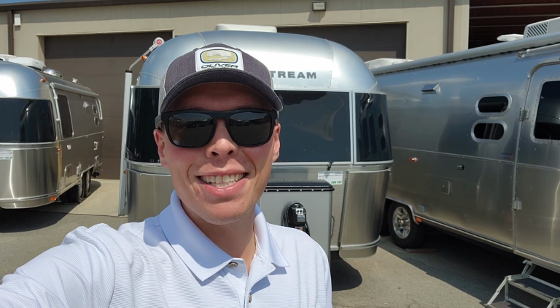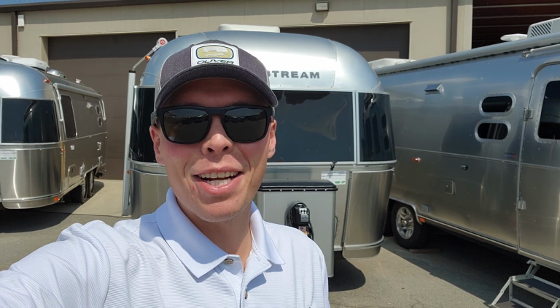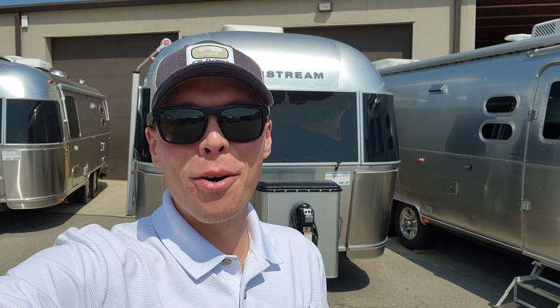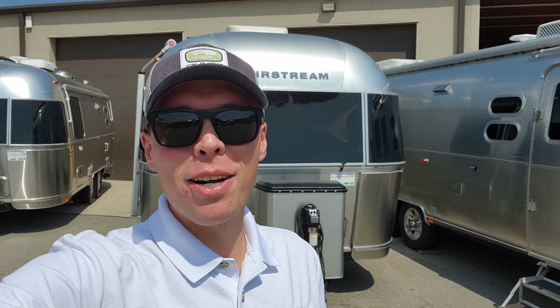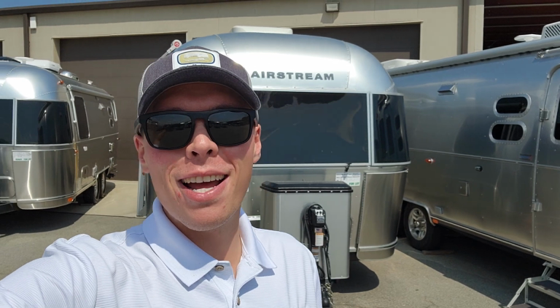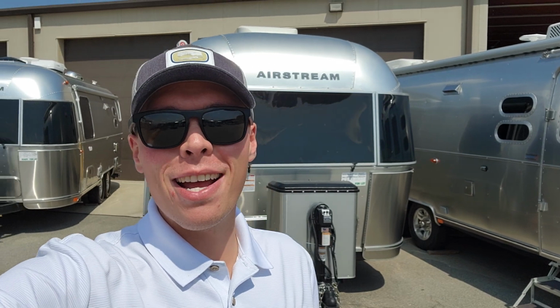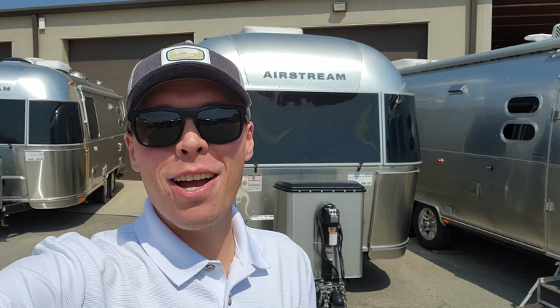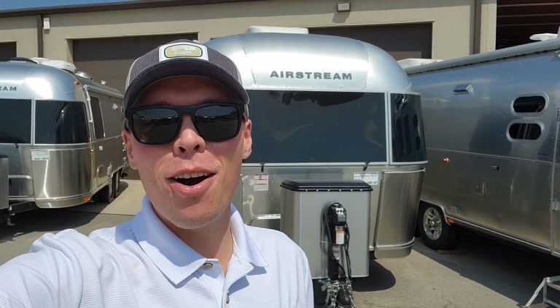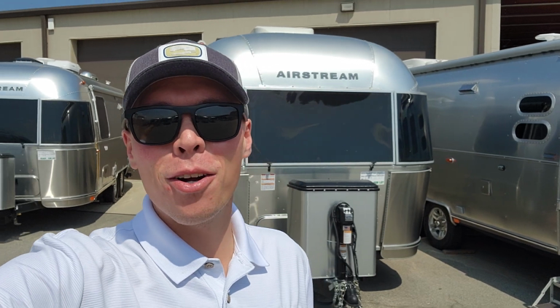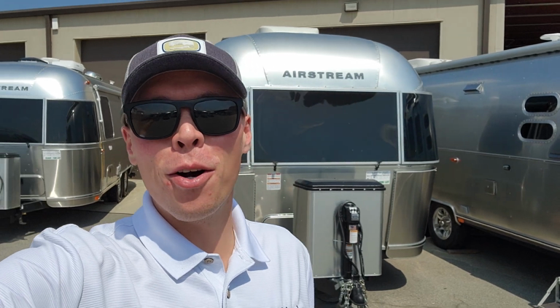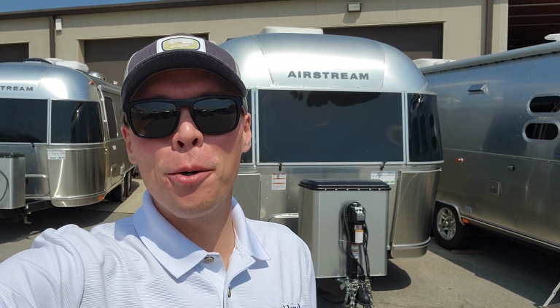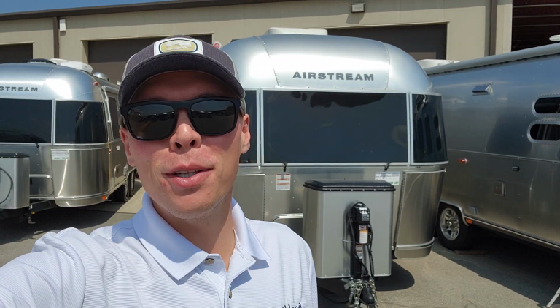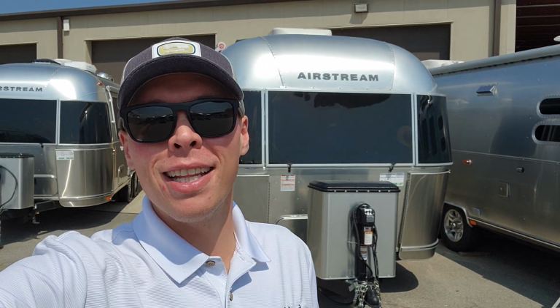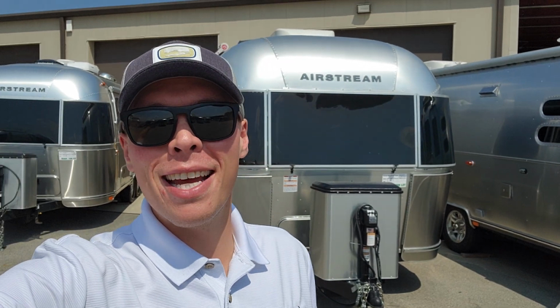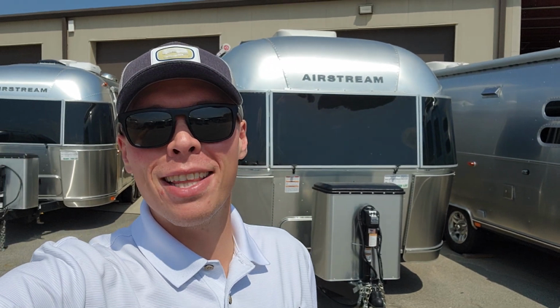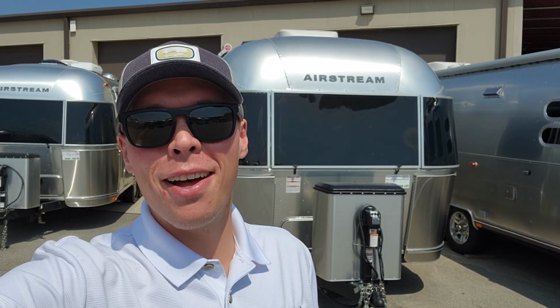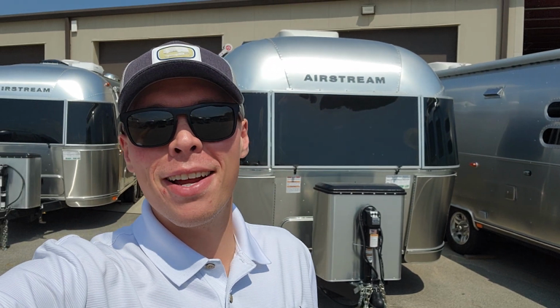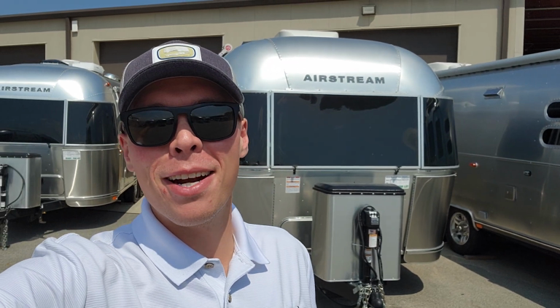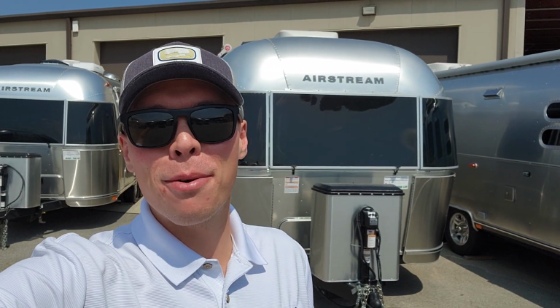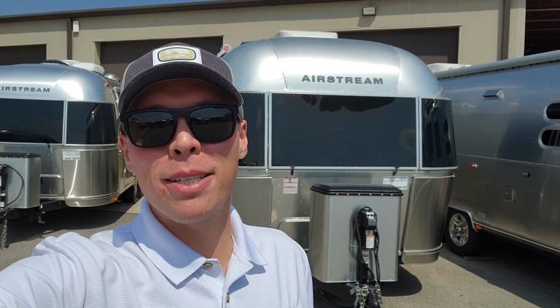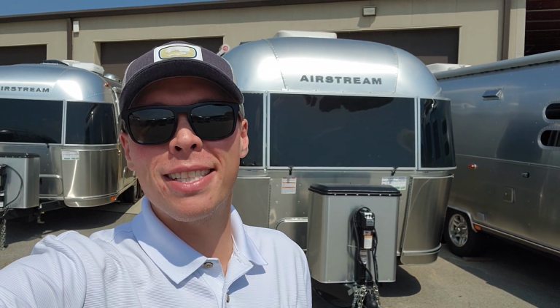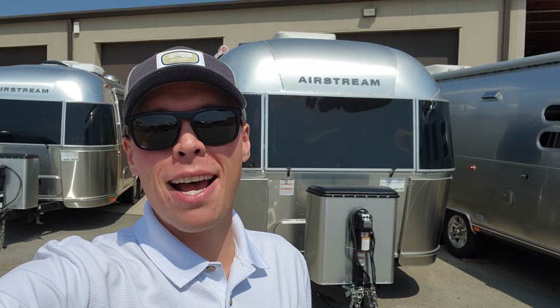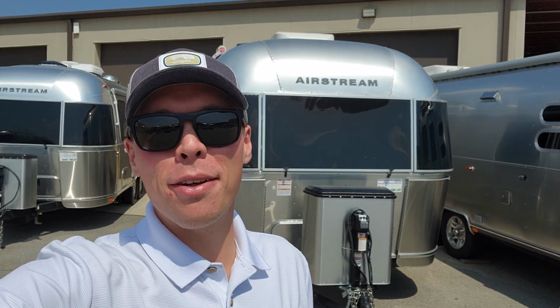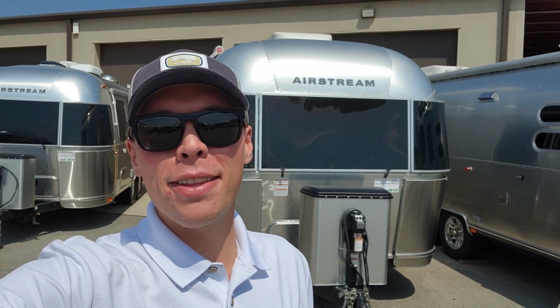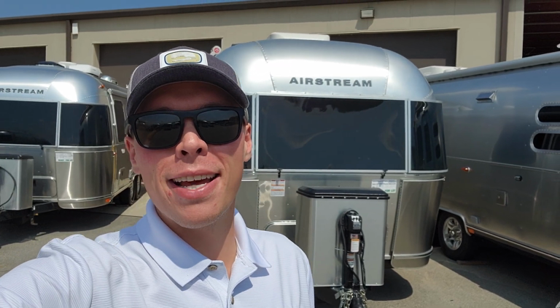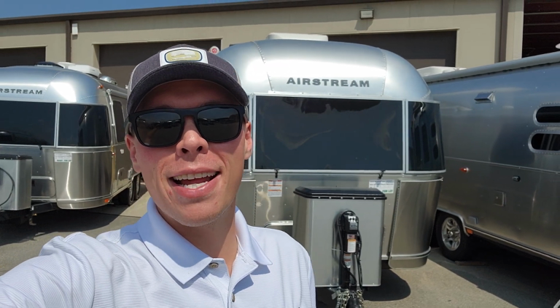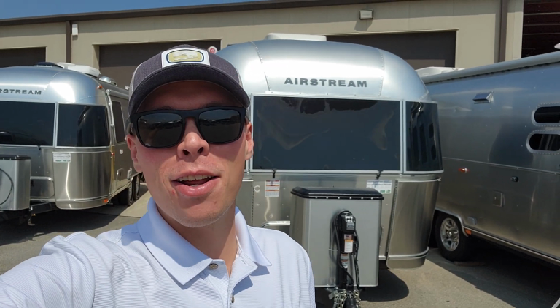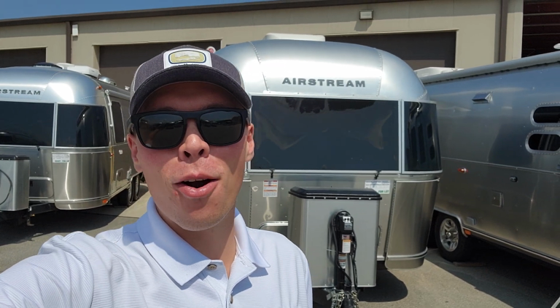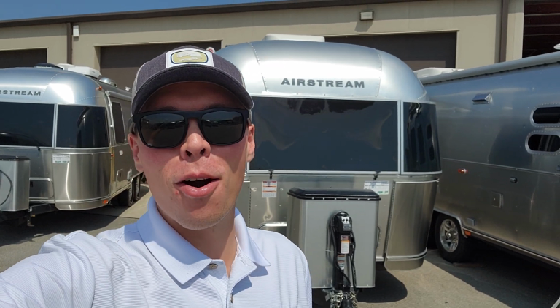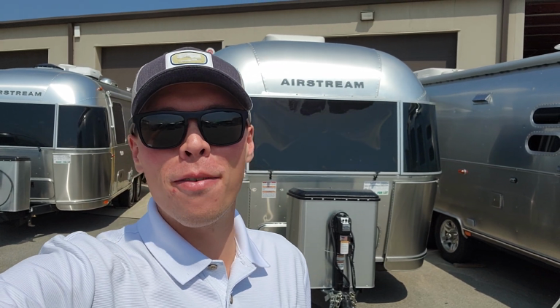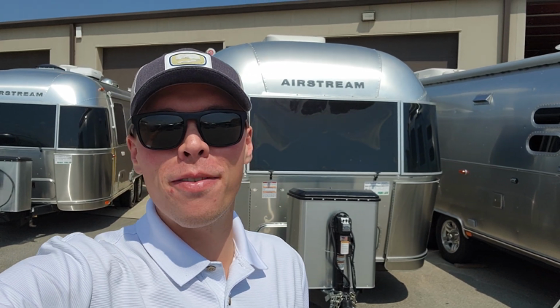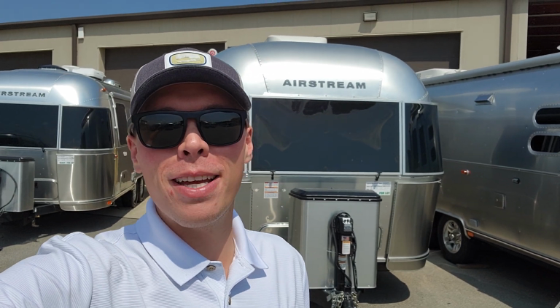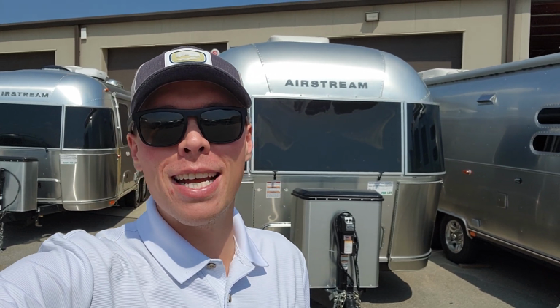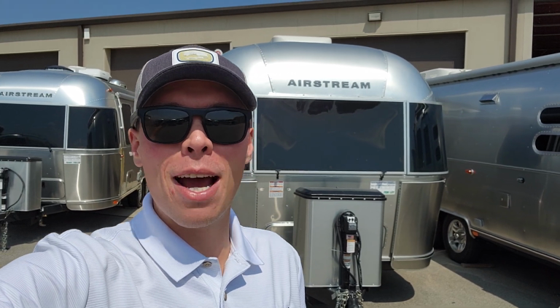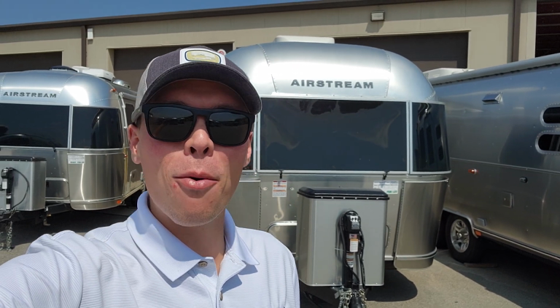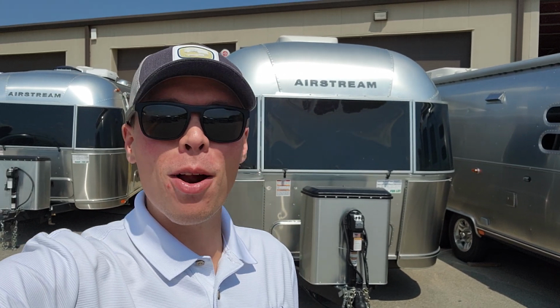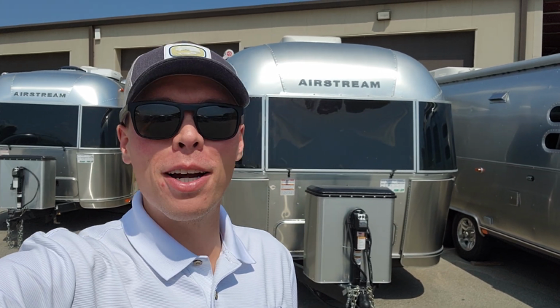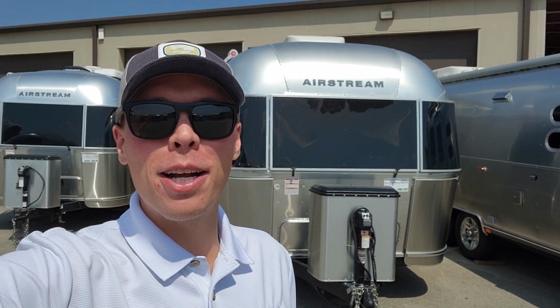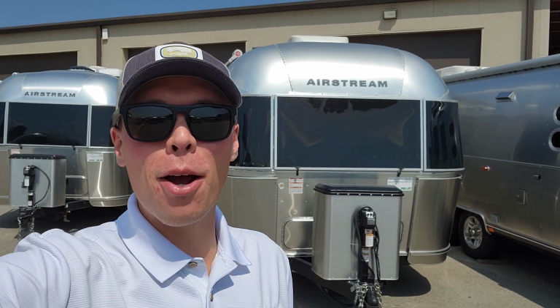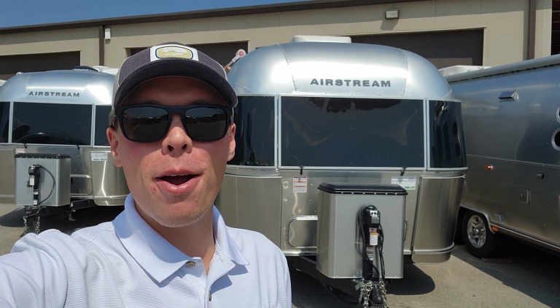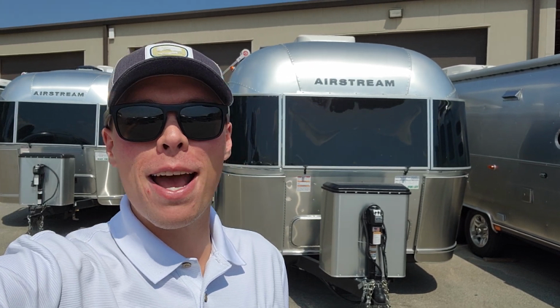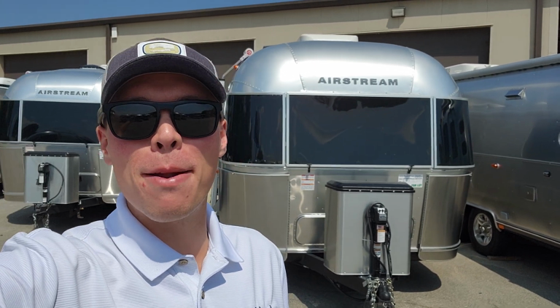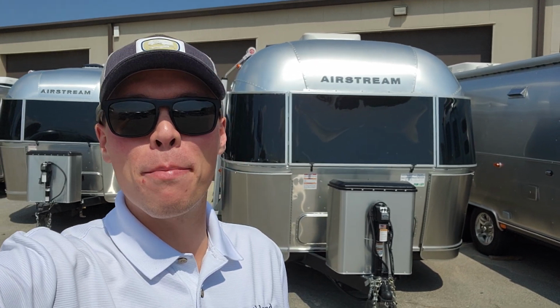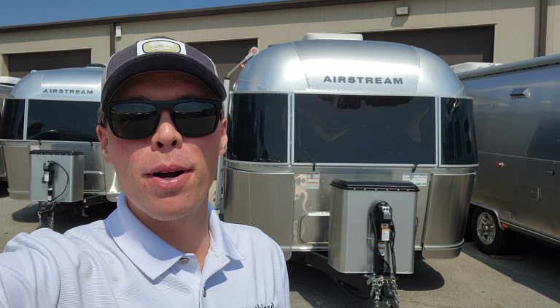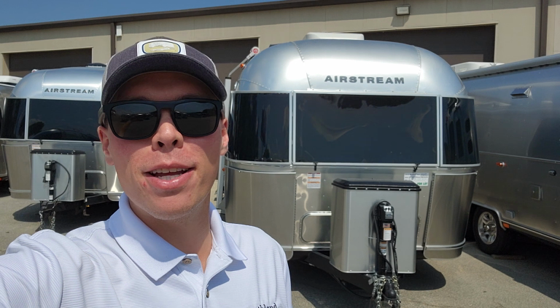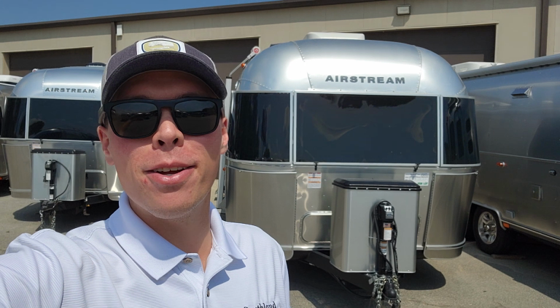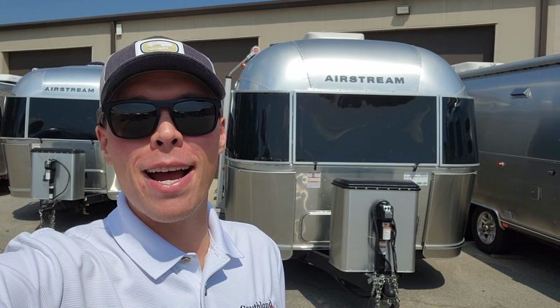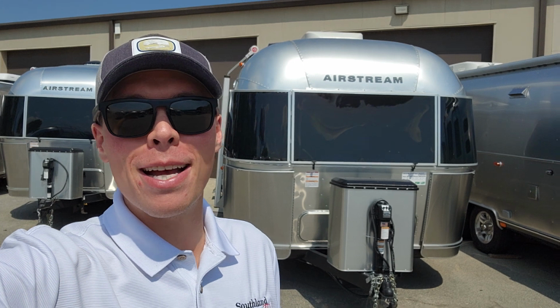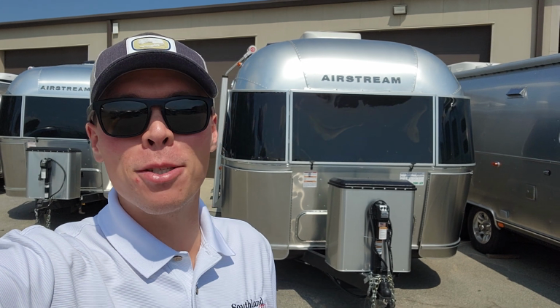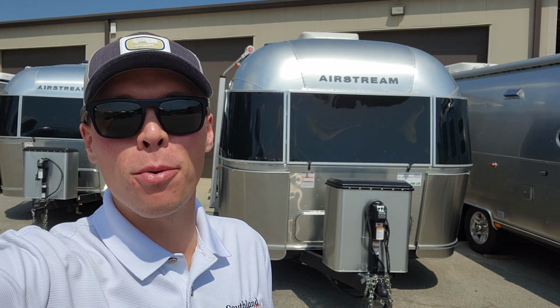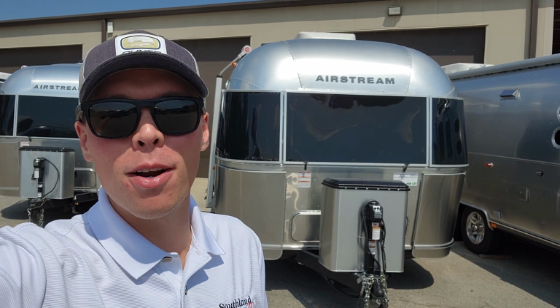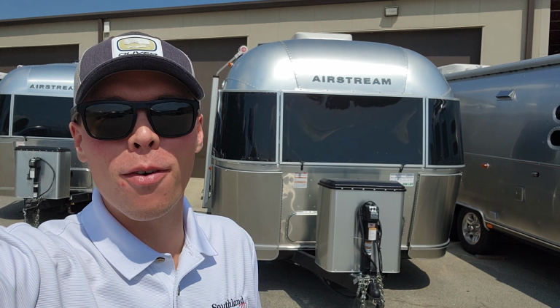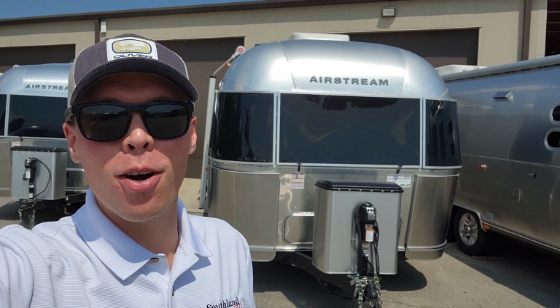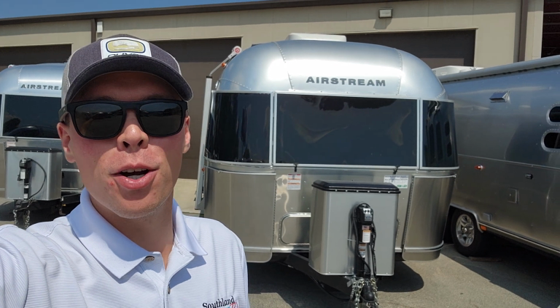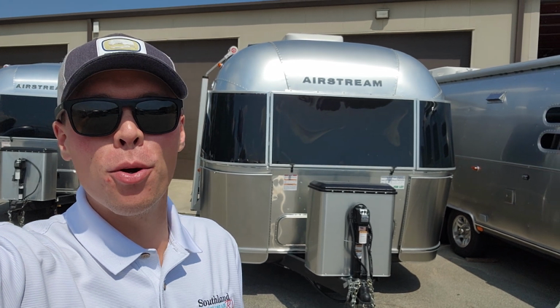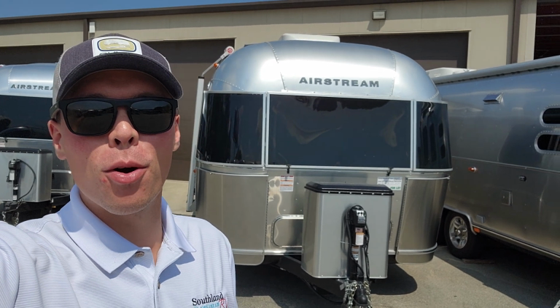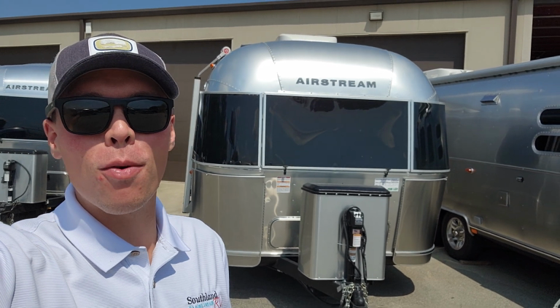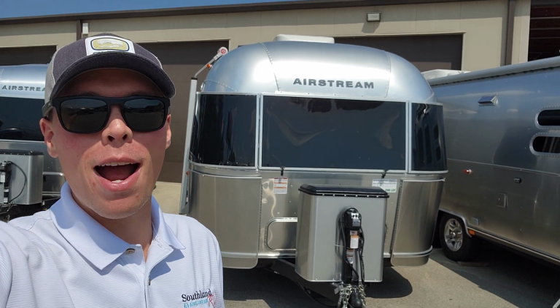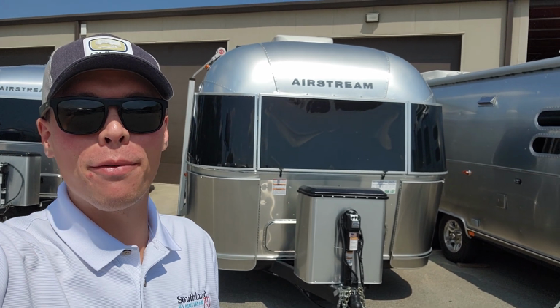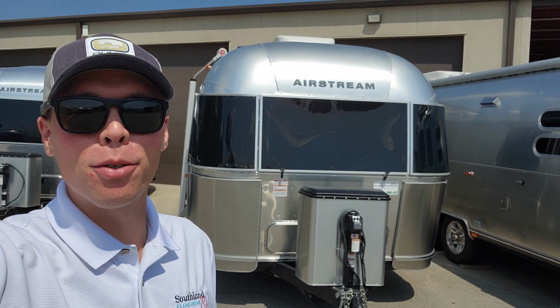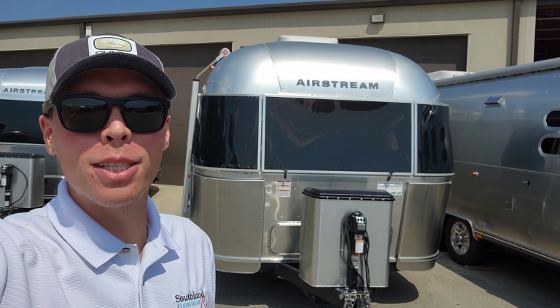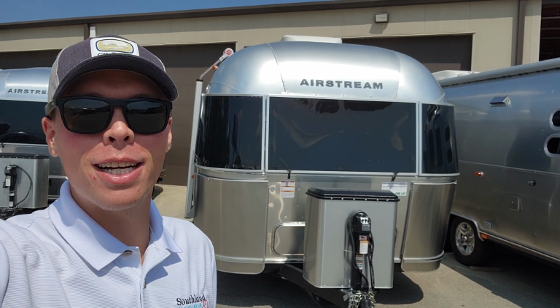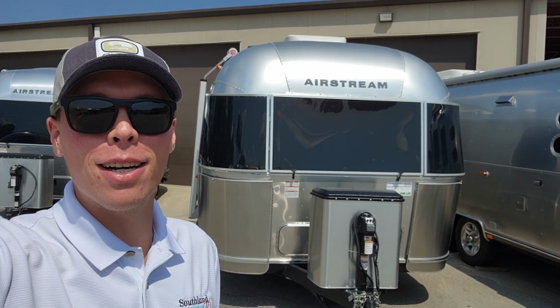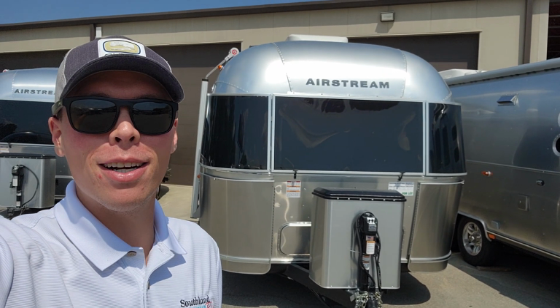How's it going today, y'all? Colton Laidlaw here with Southland RV, and I wanted to go ahead and bring you guys one of our new arrivals here.